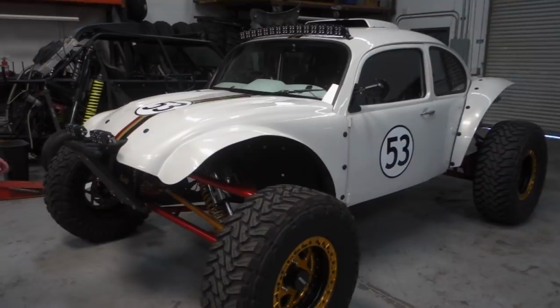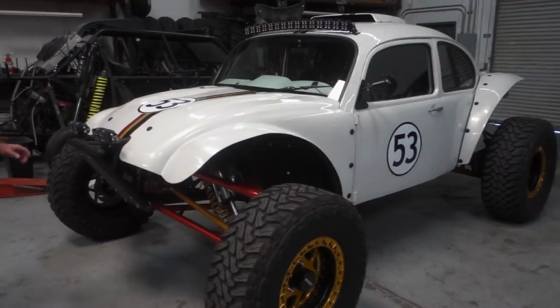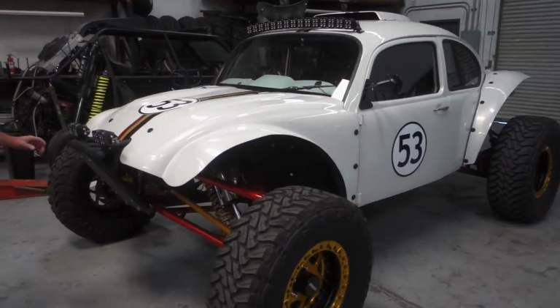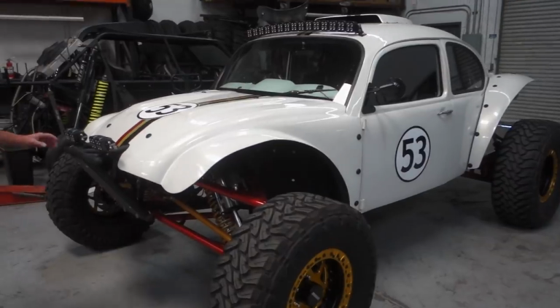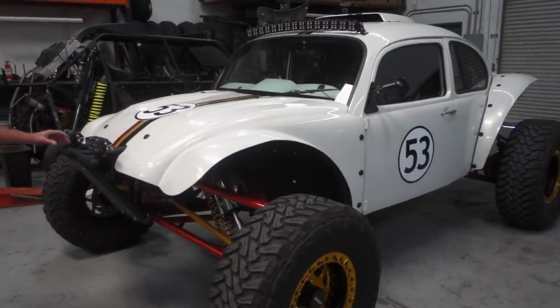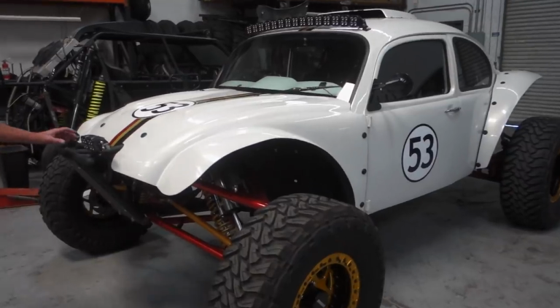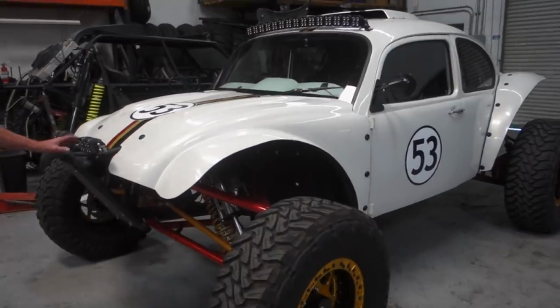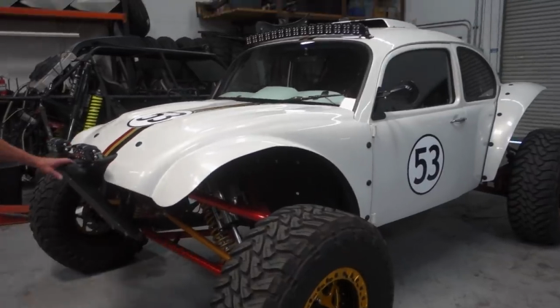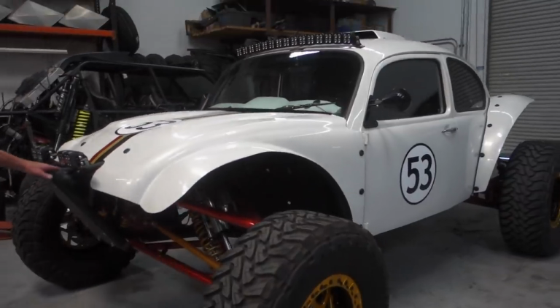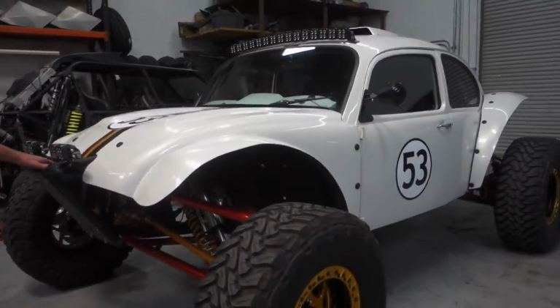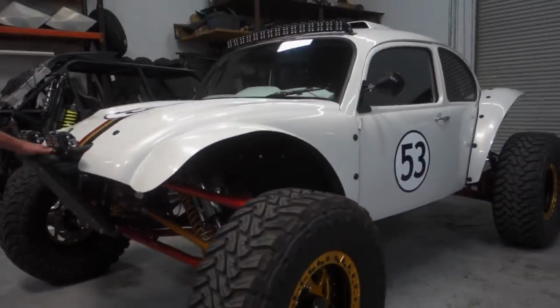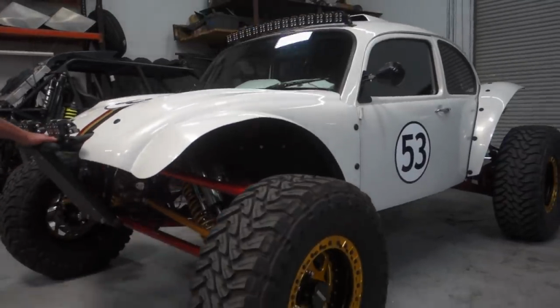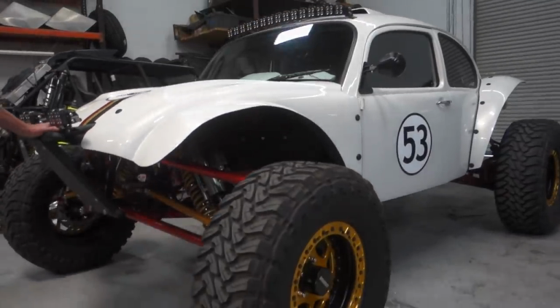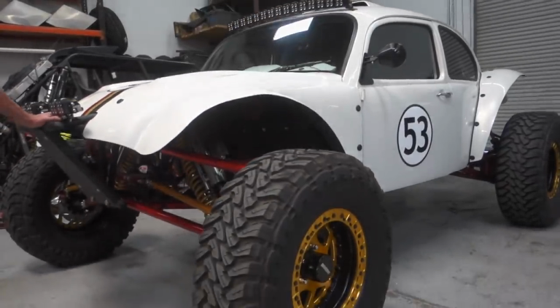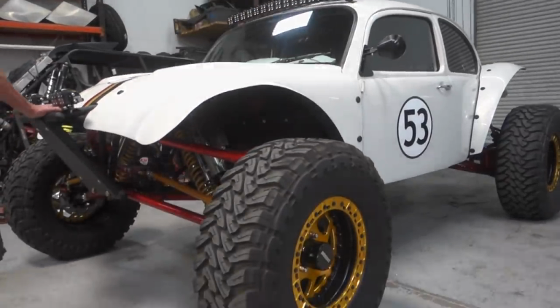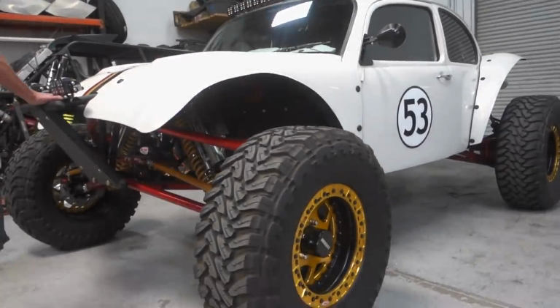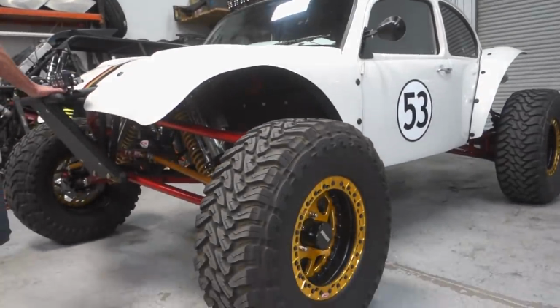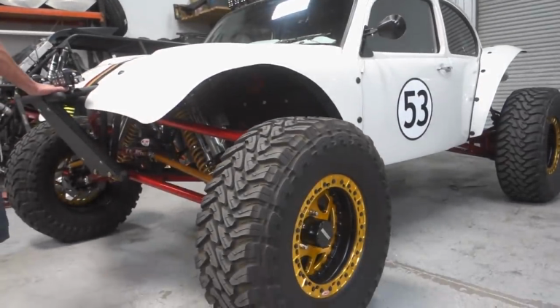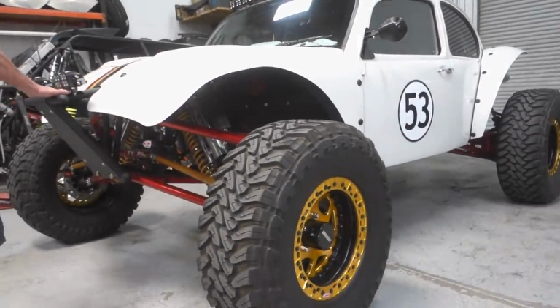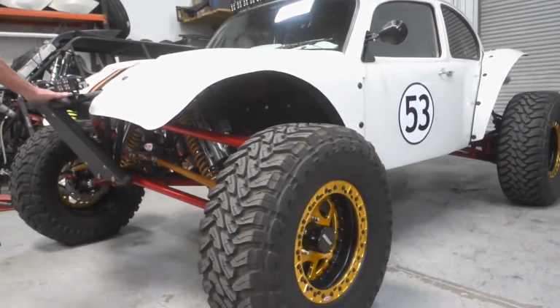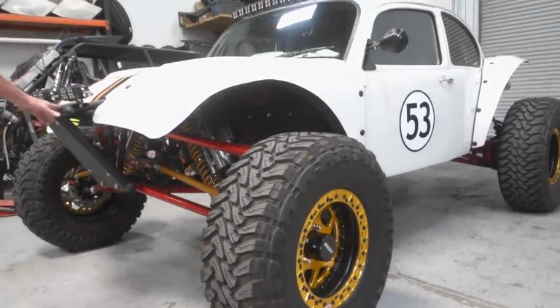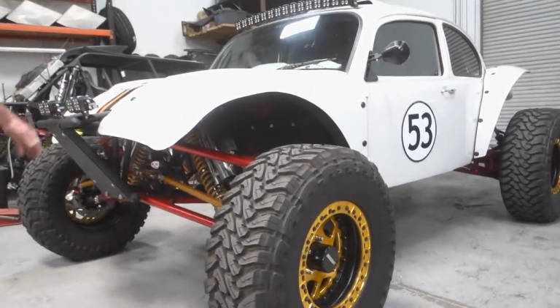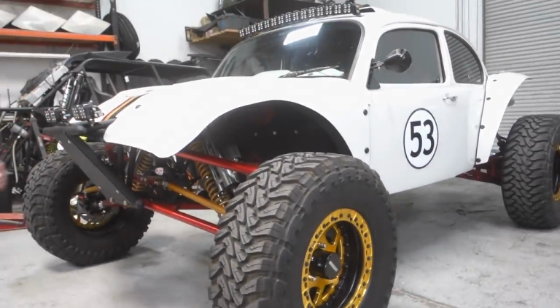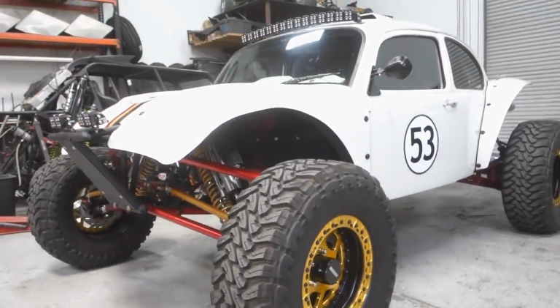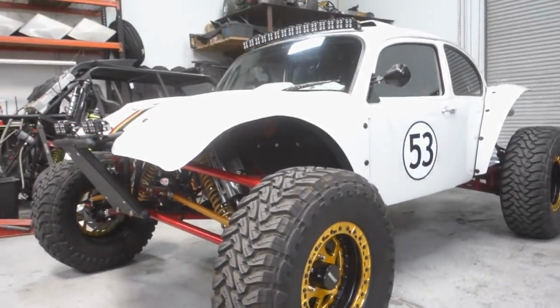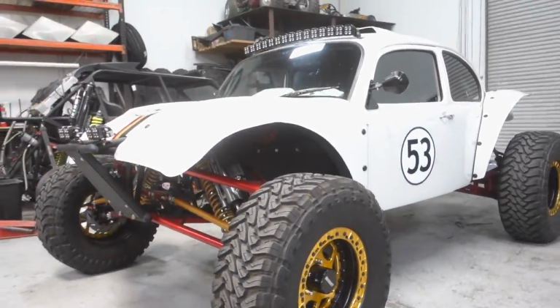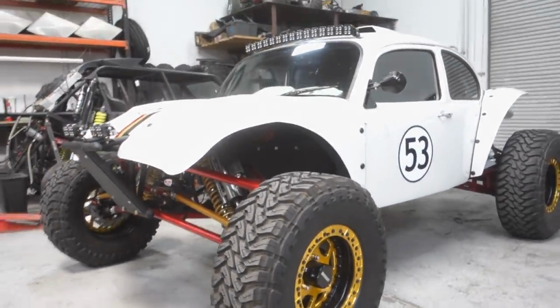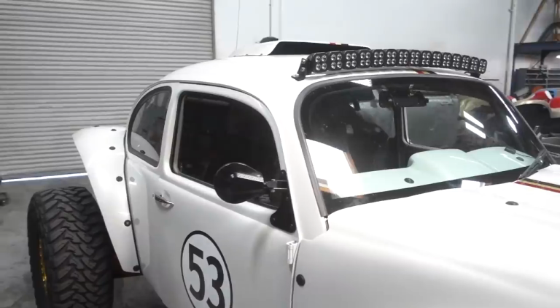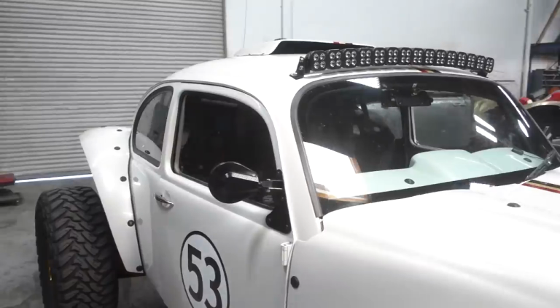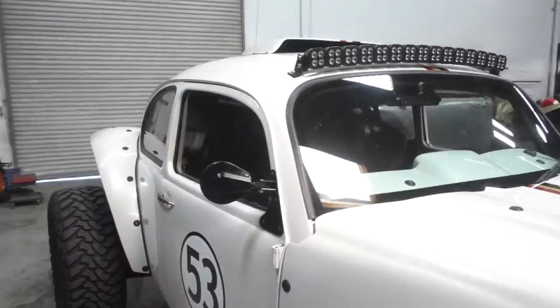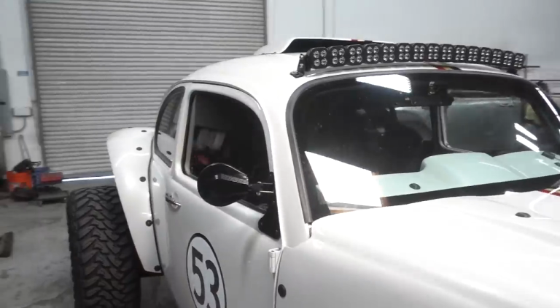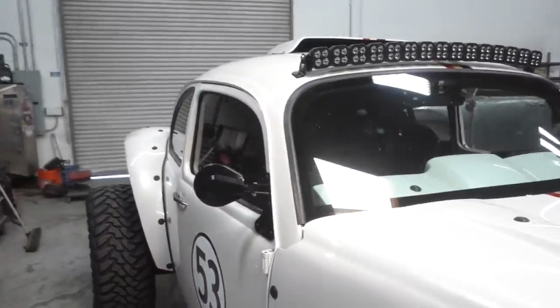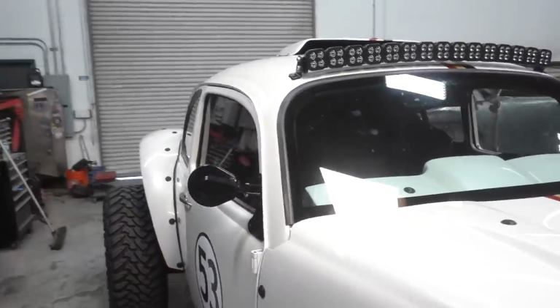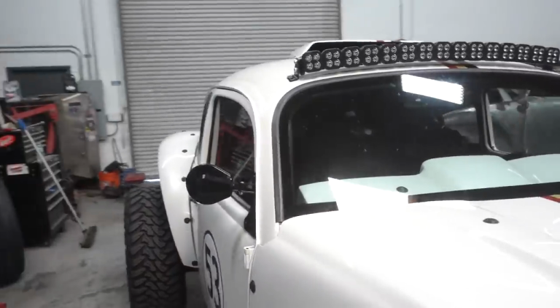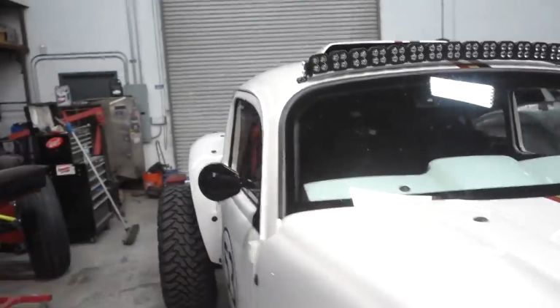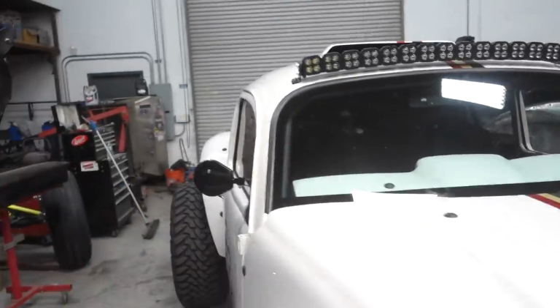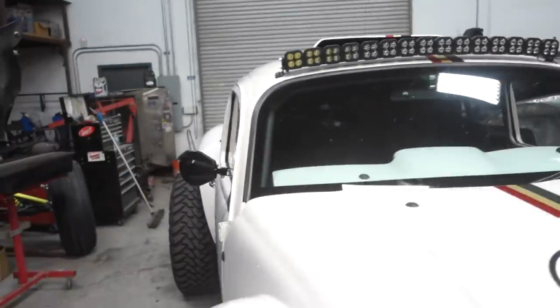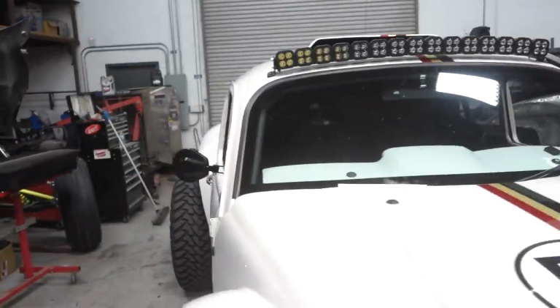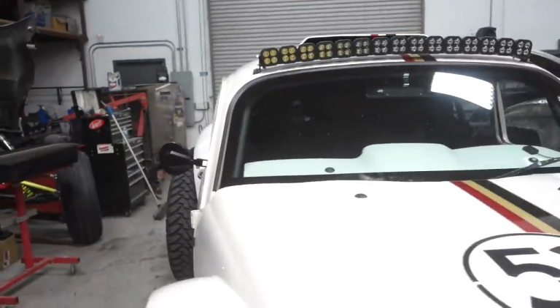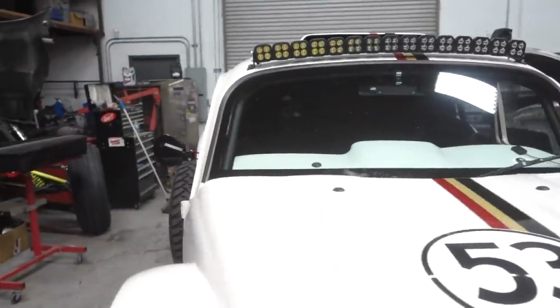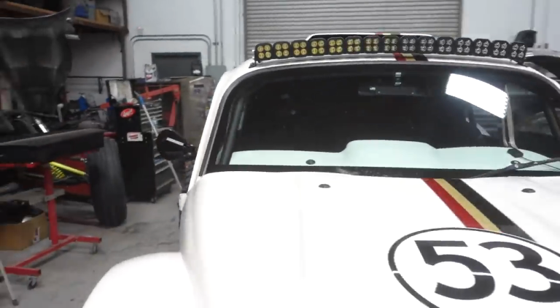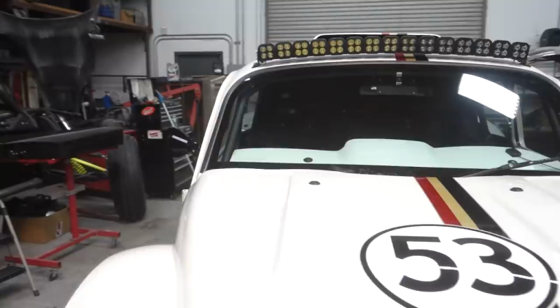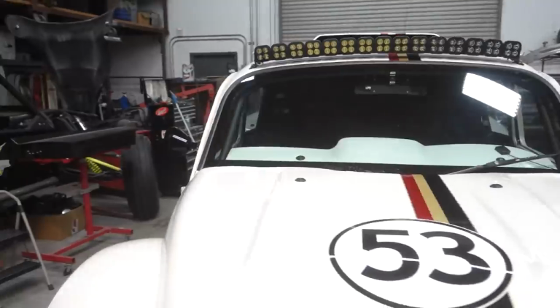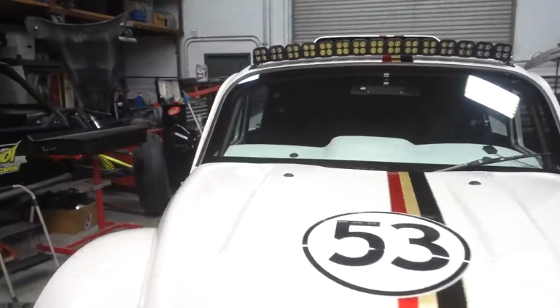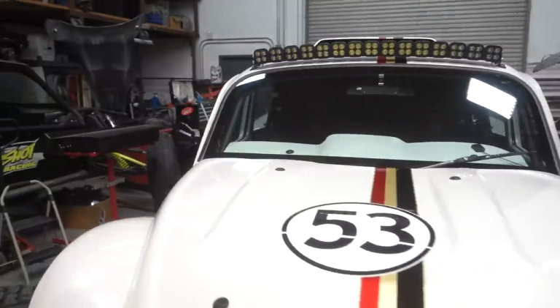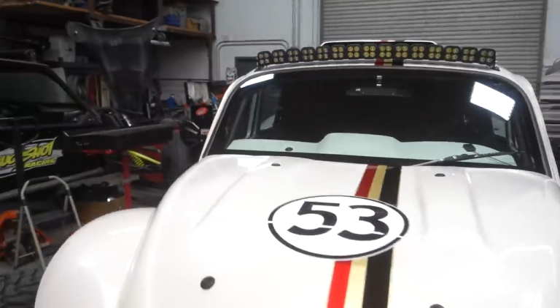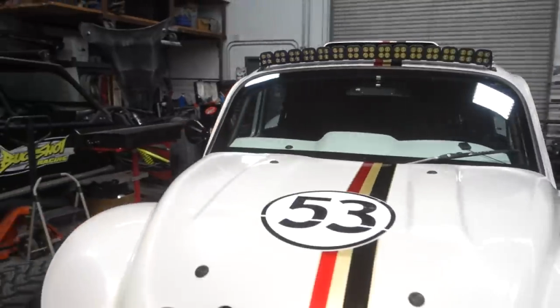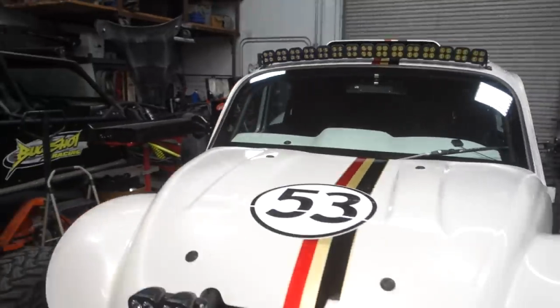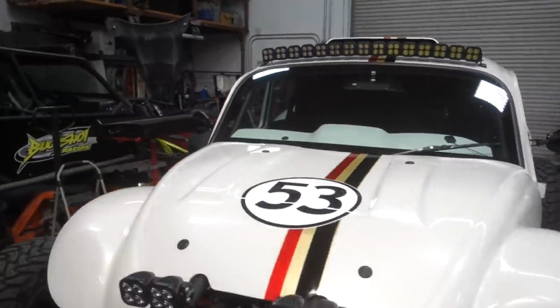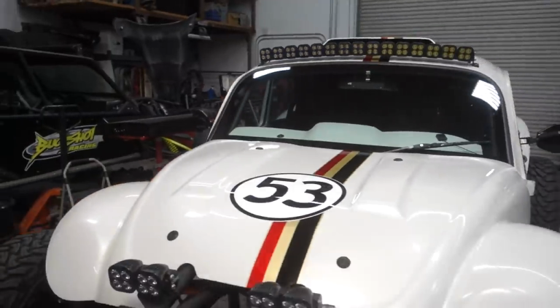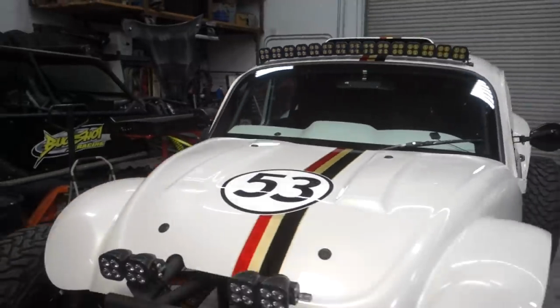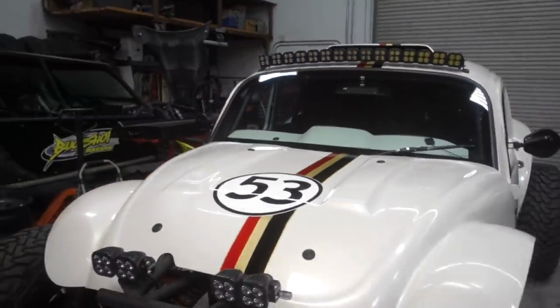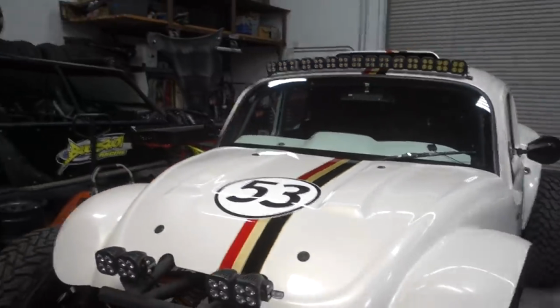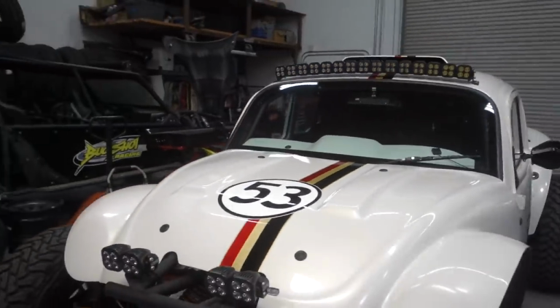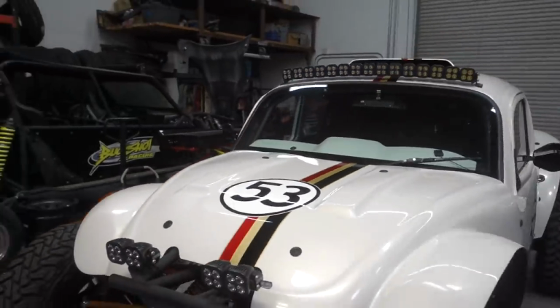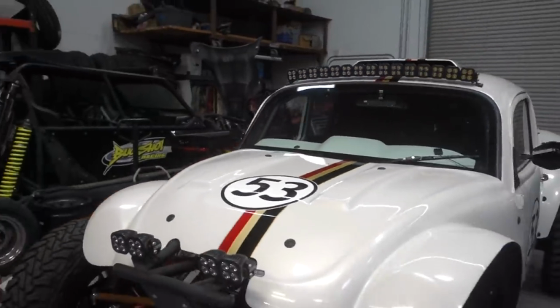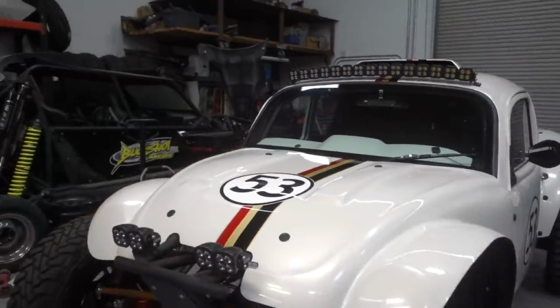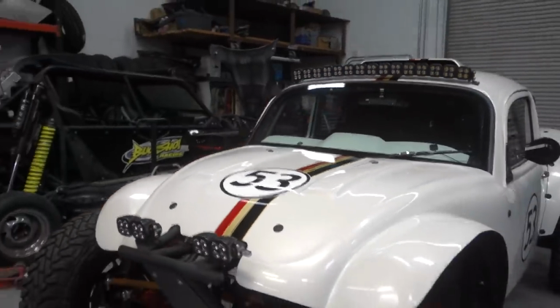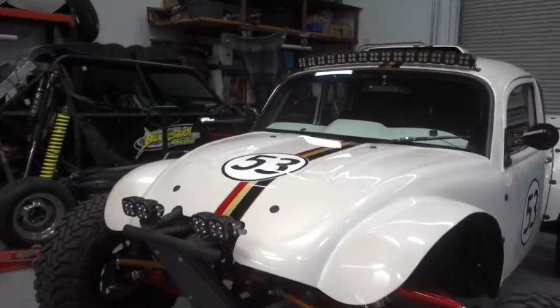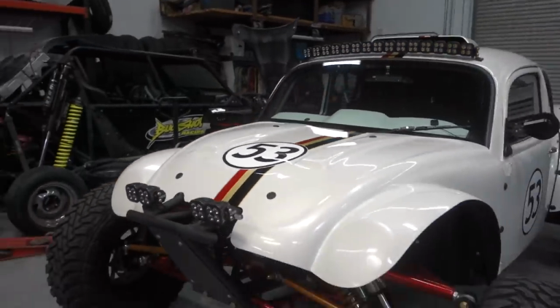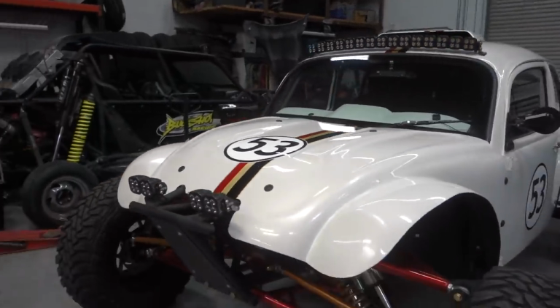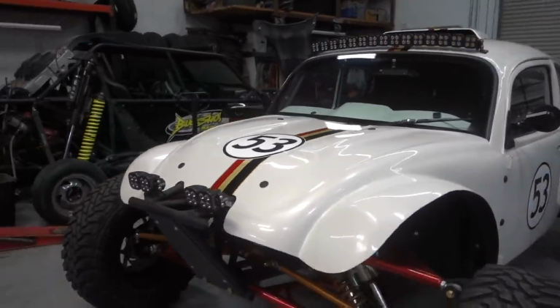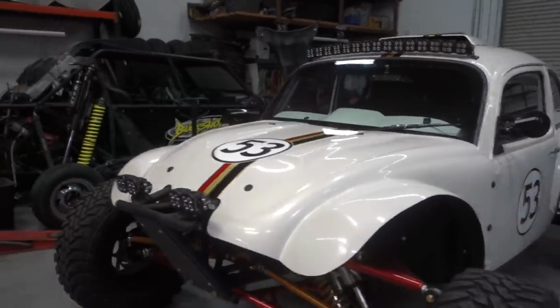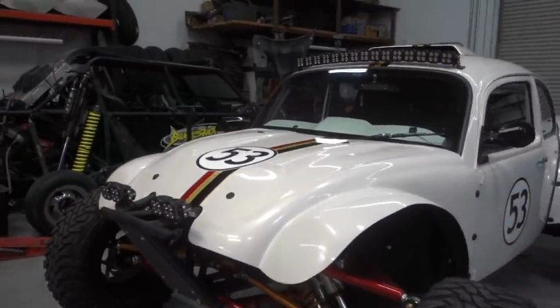700 horsepower, direct injection, supercharged. There are these videos of you clicking gears on the street and pulling the front wheels off the ground.